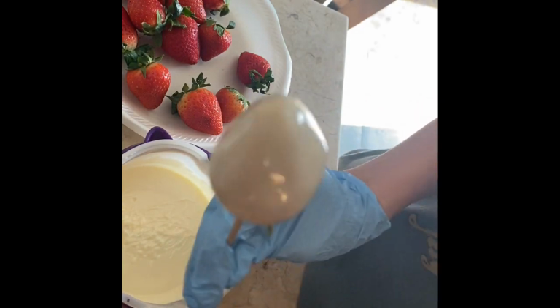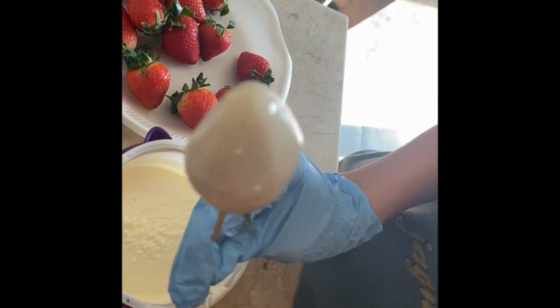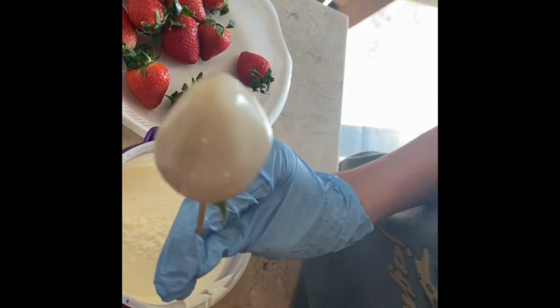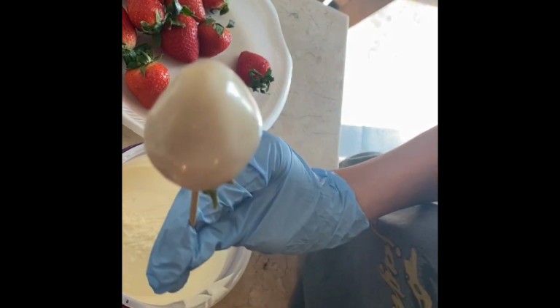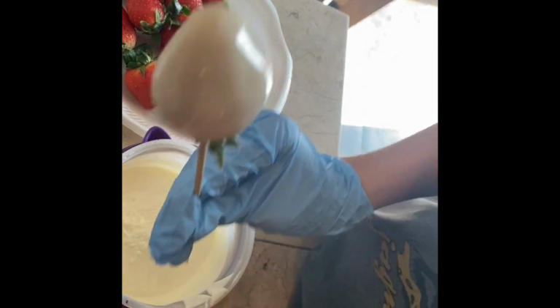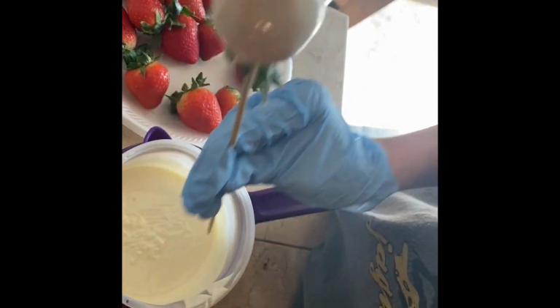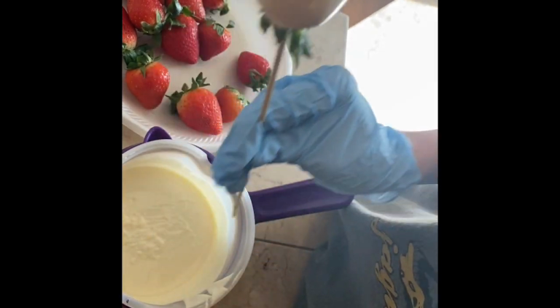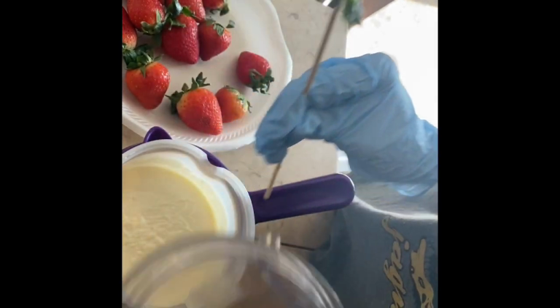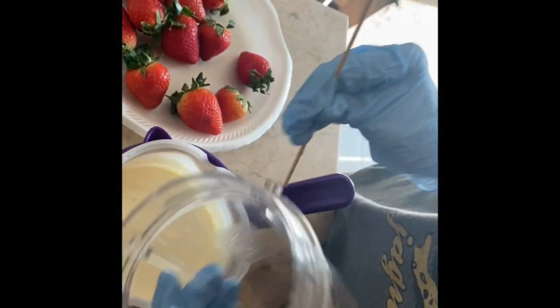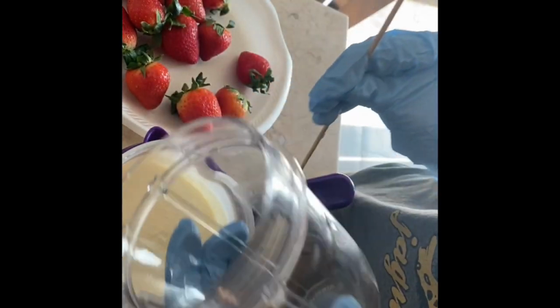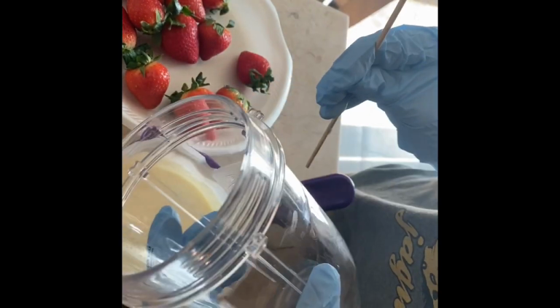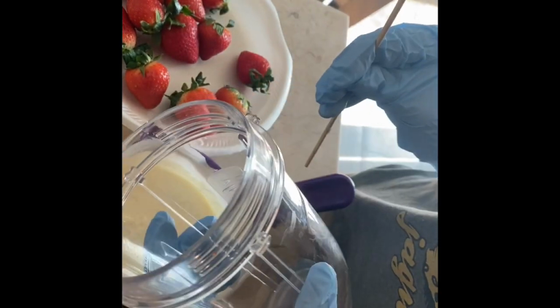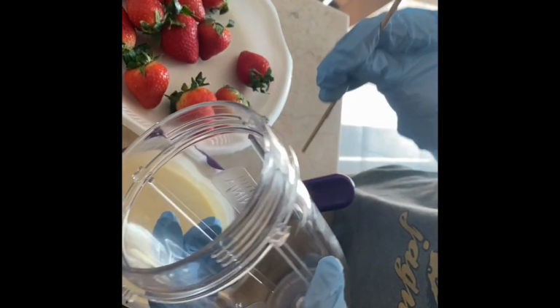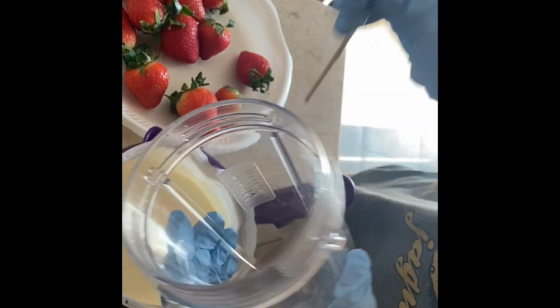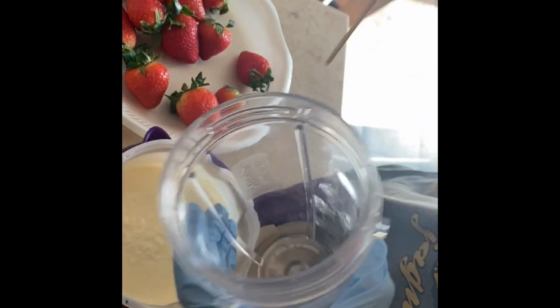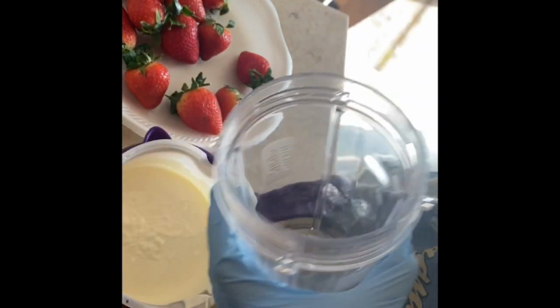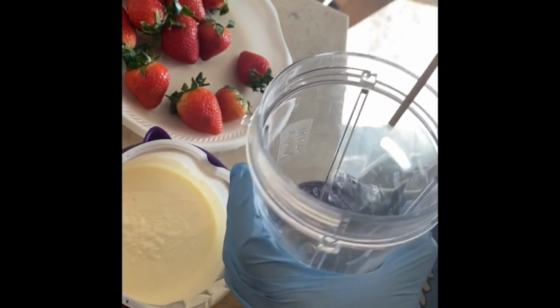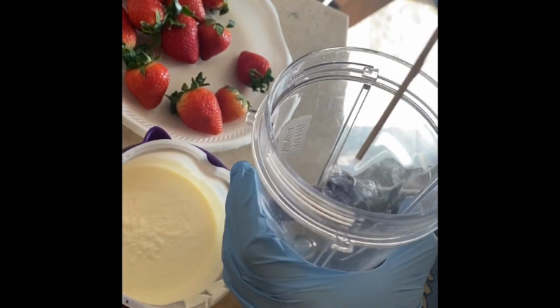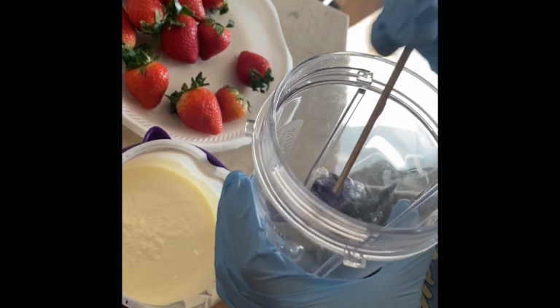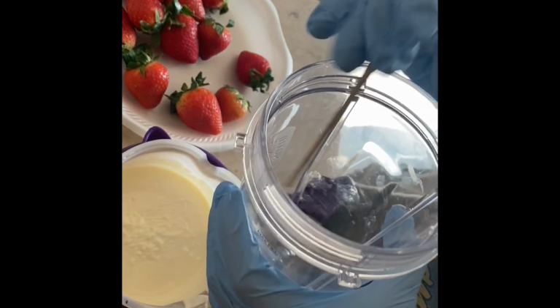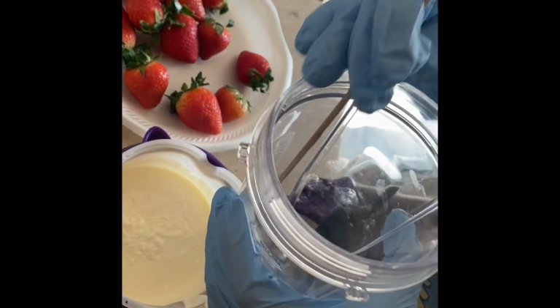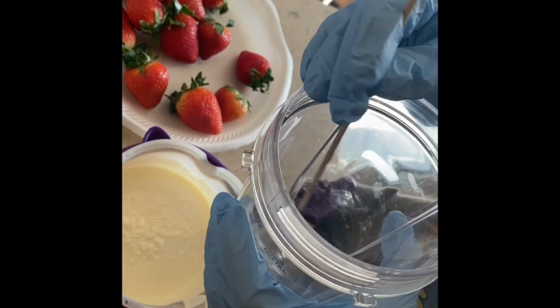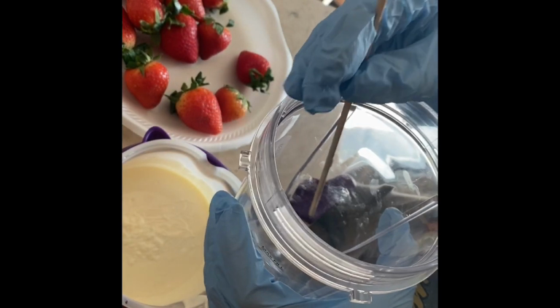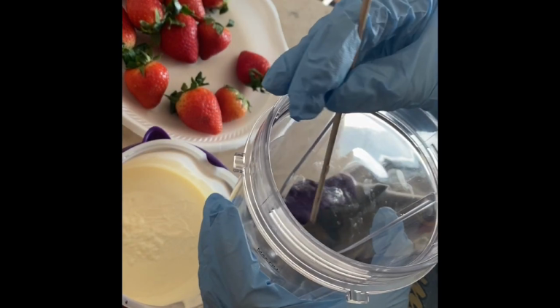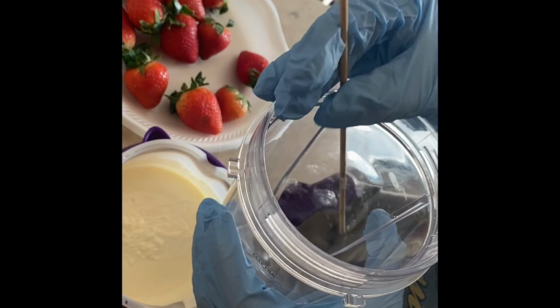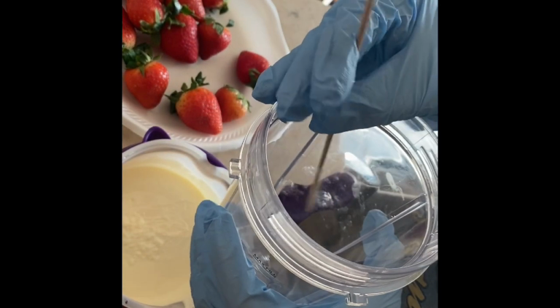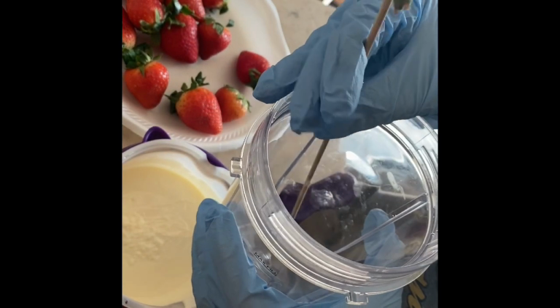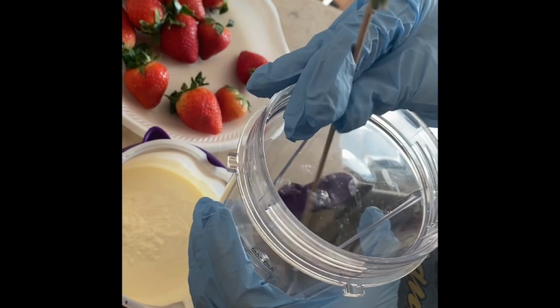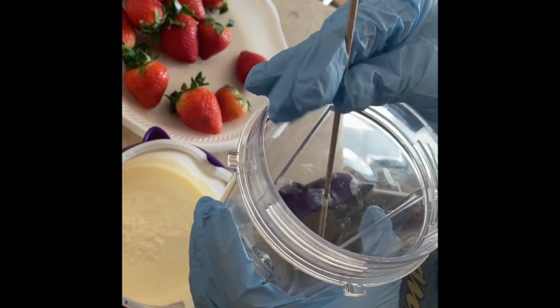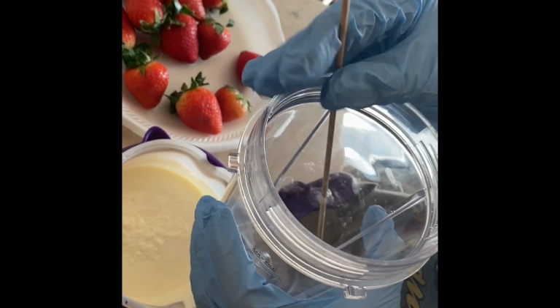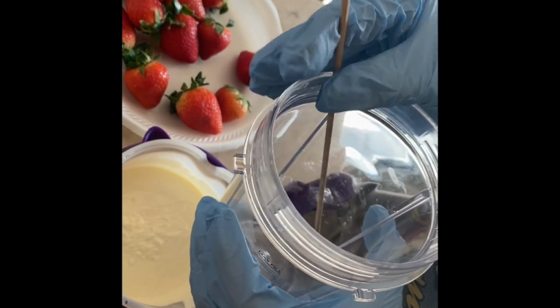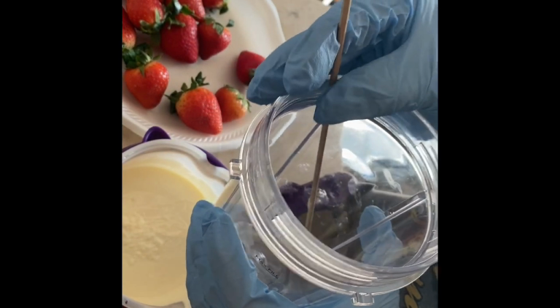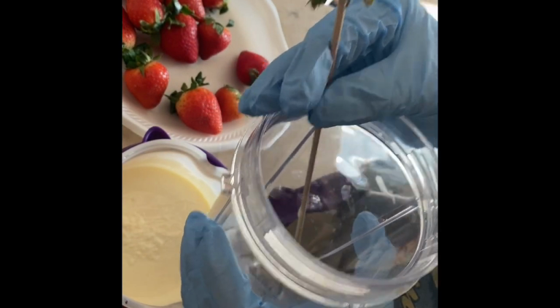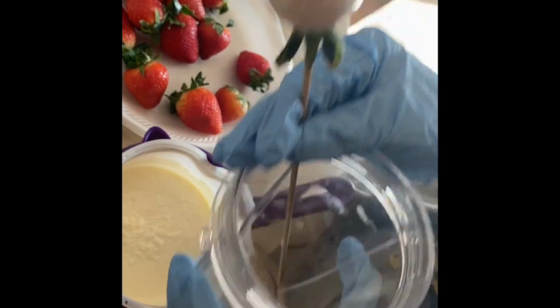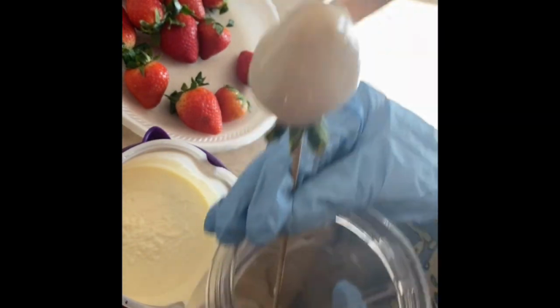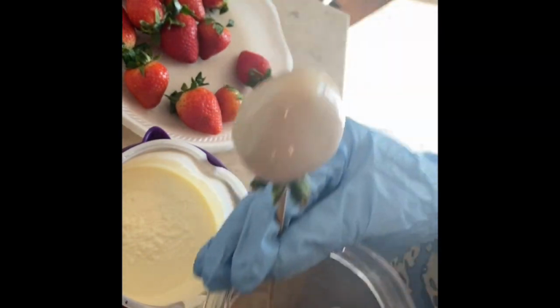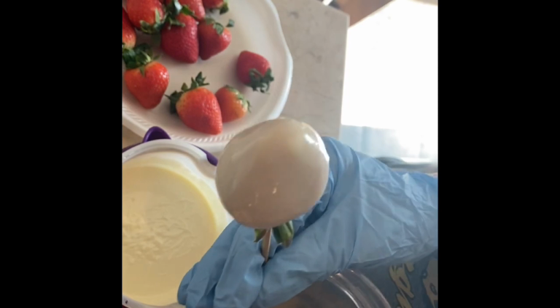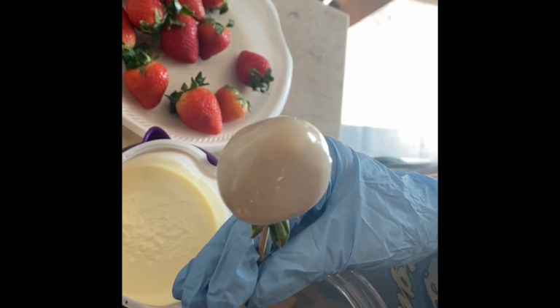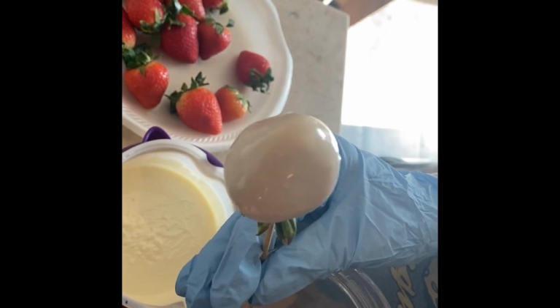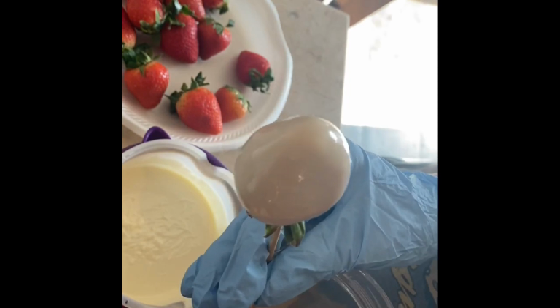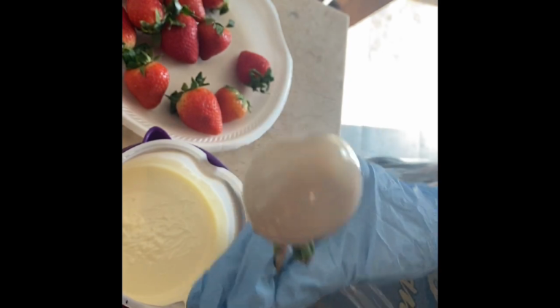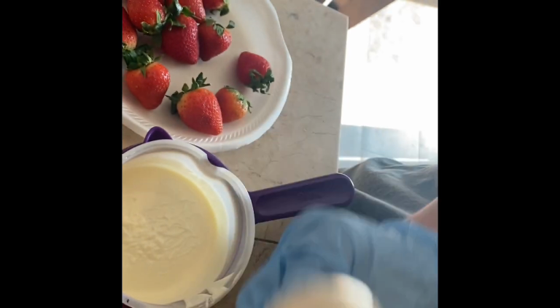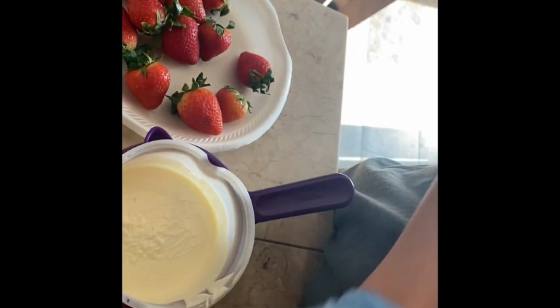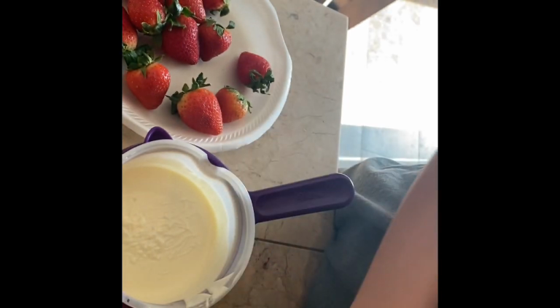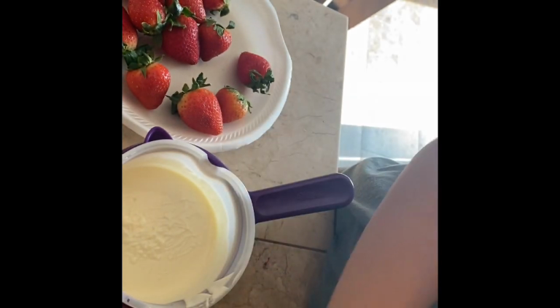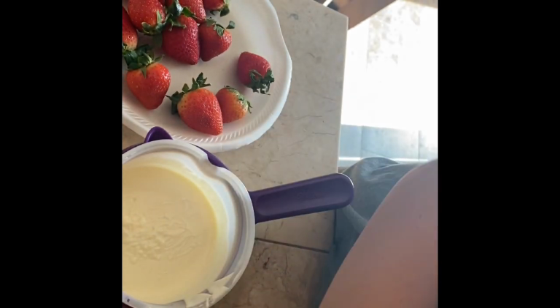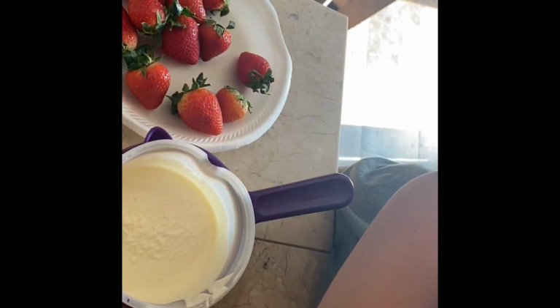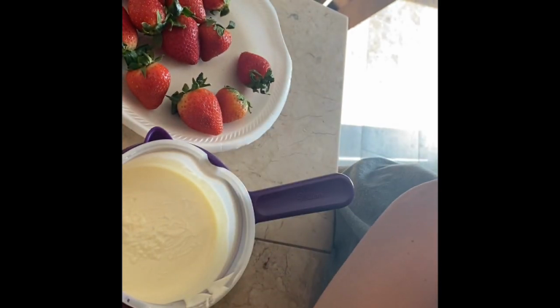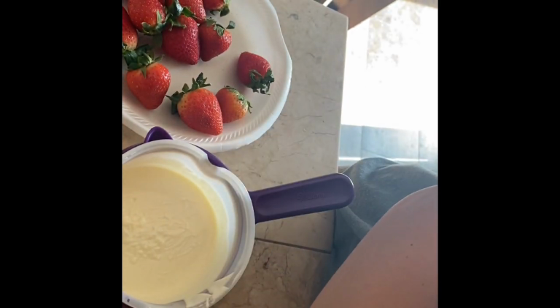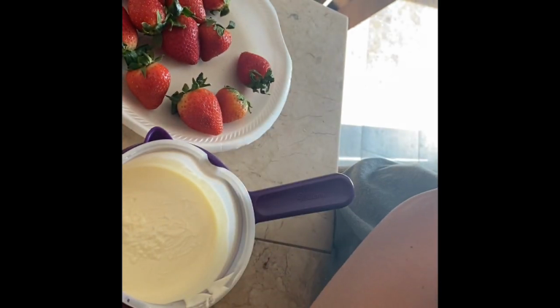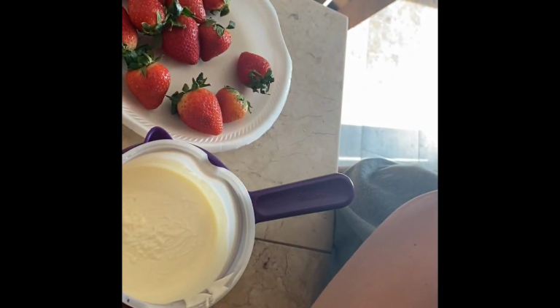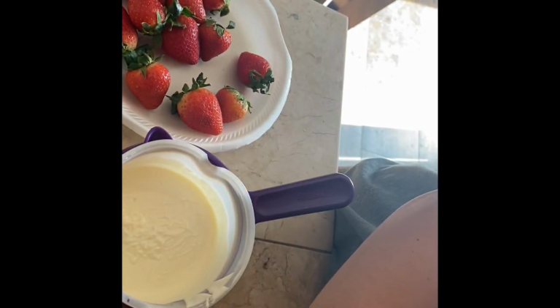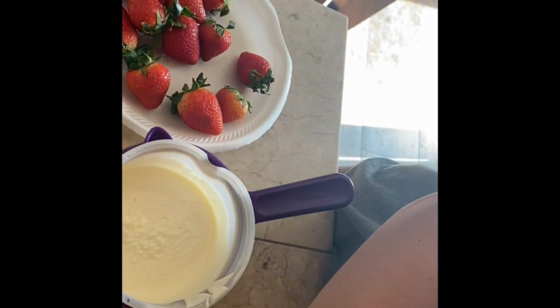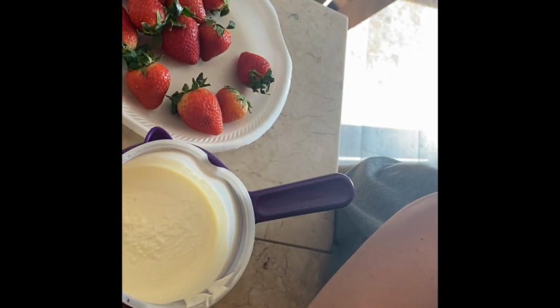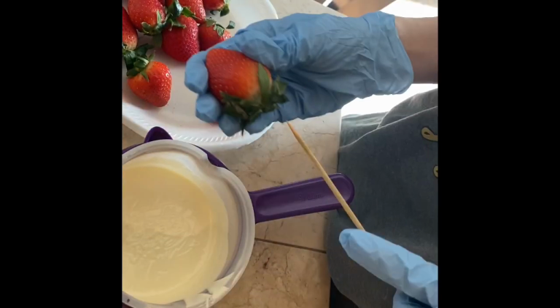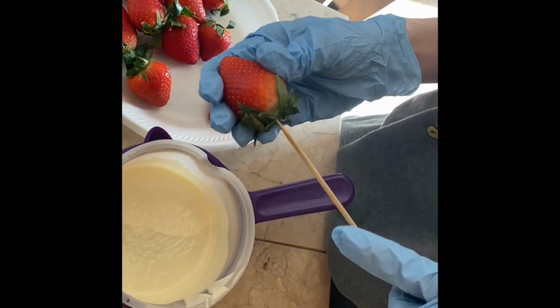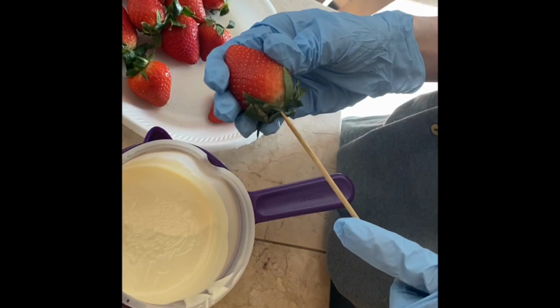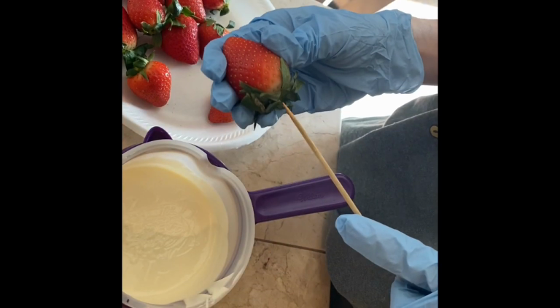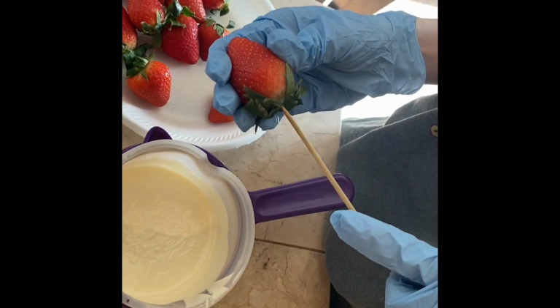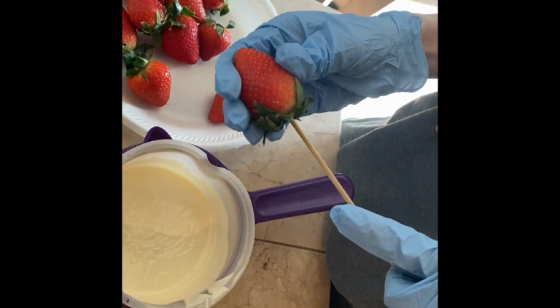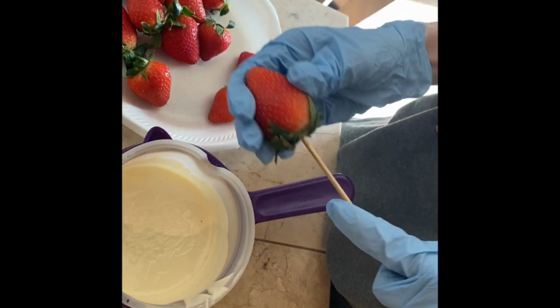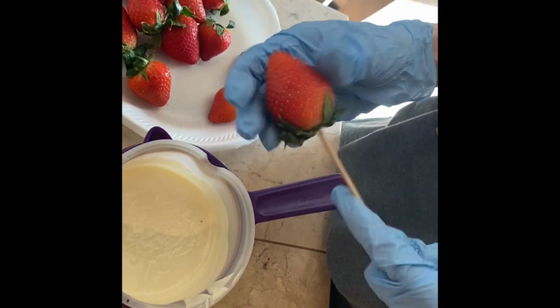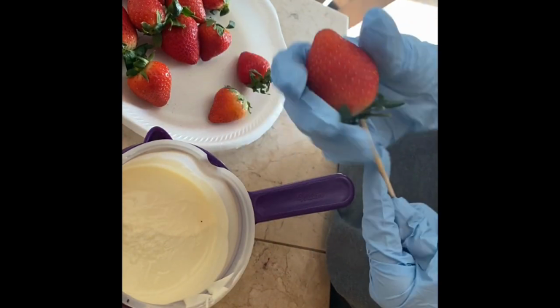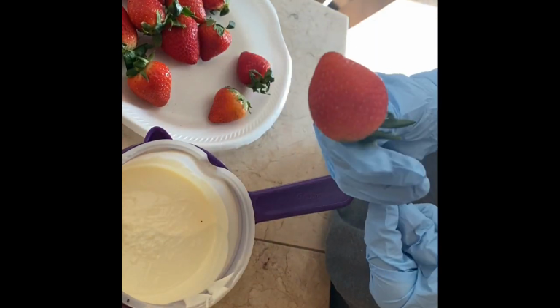I go ahead and place each strawberry inside a cup and stand them there, then I'm going to go ahead and dip the rest of the strawberries.